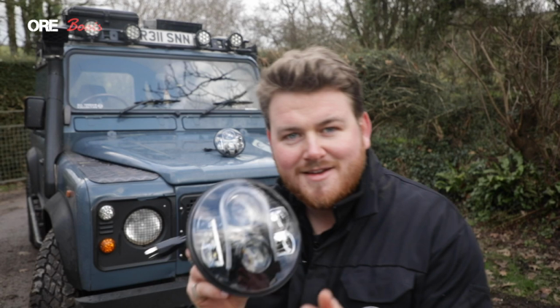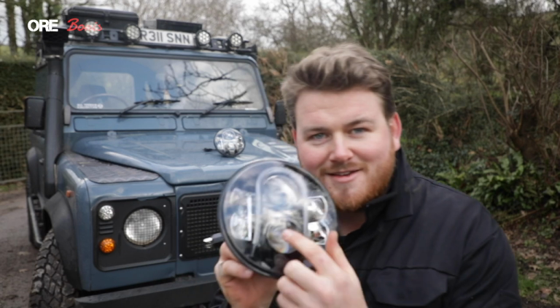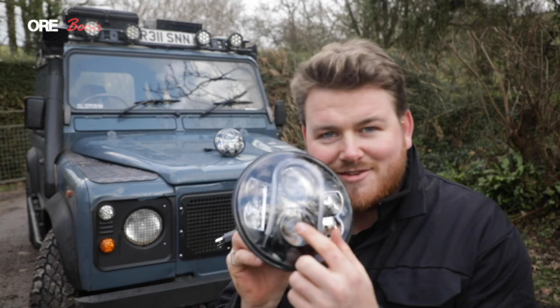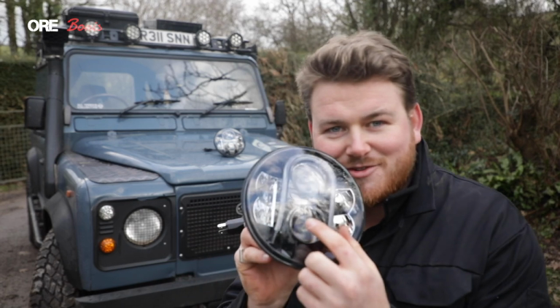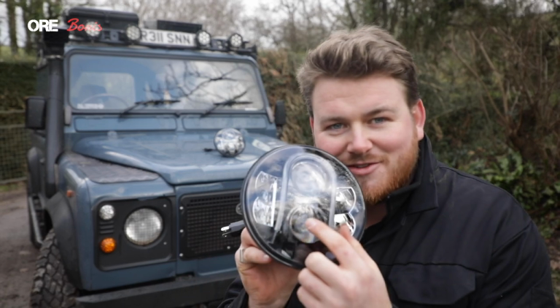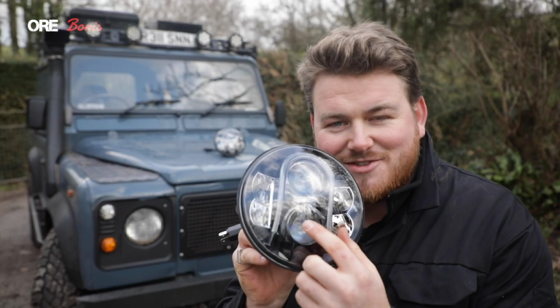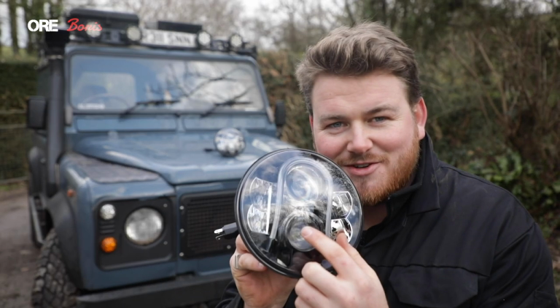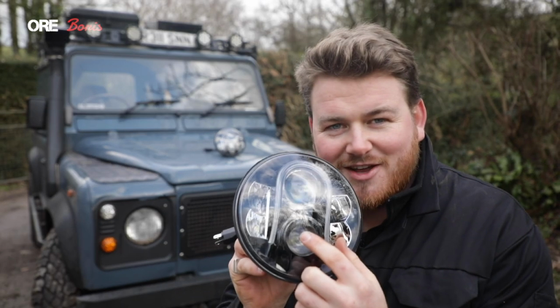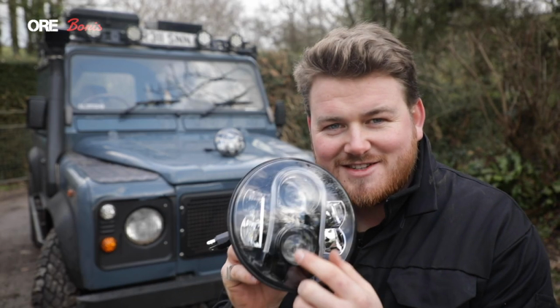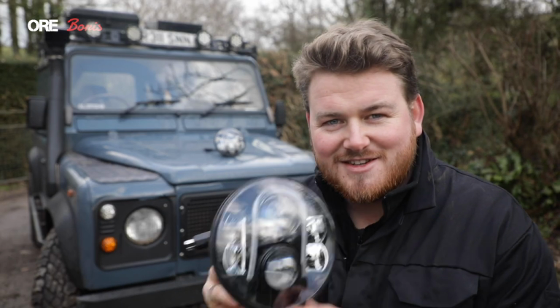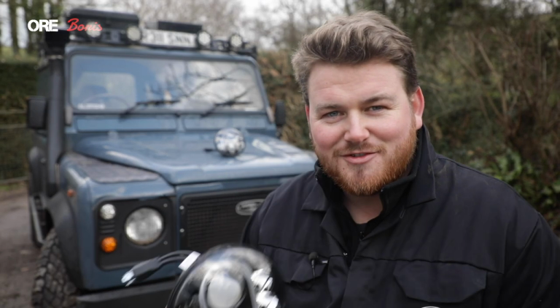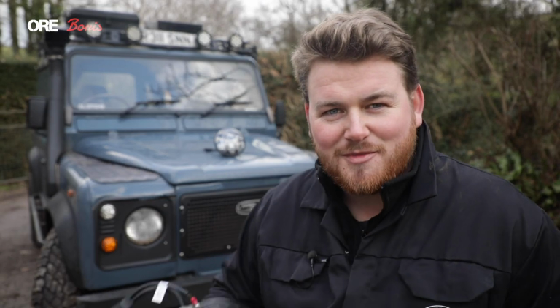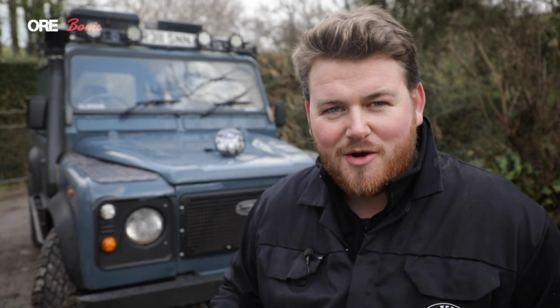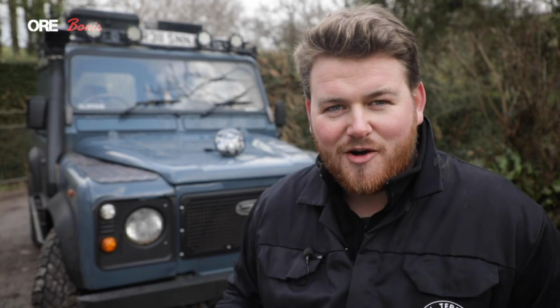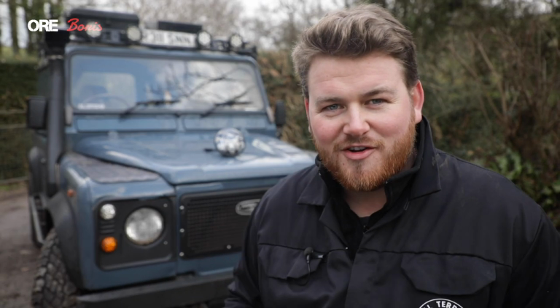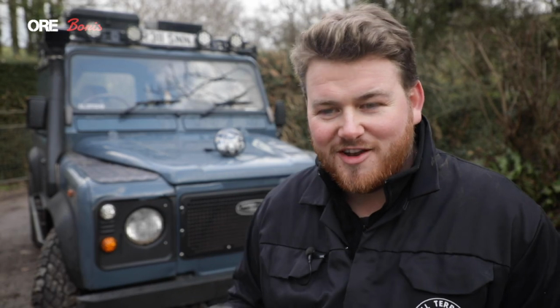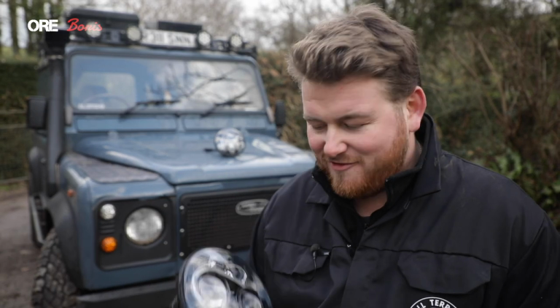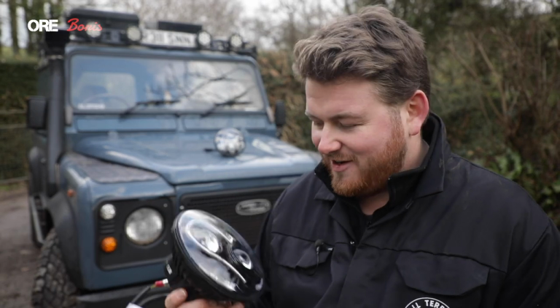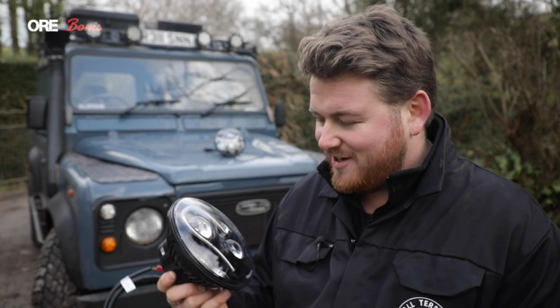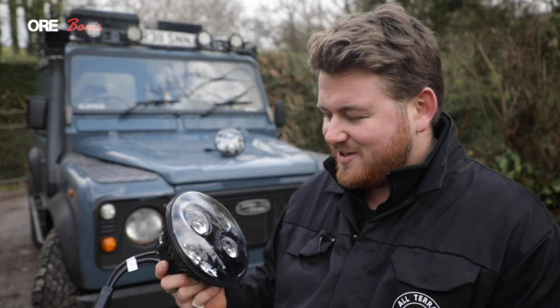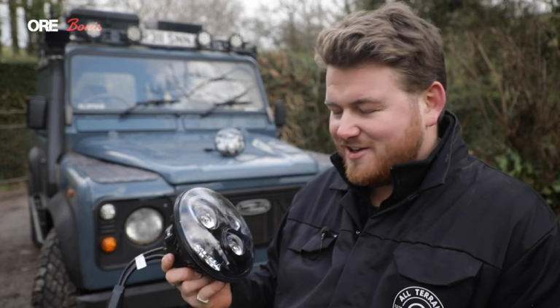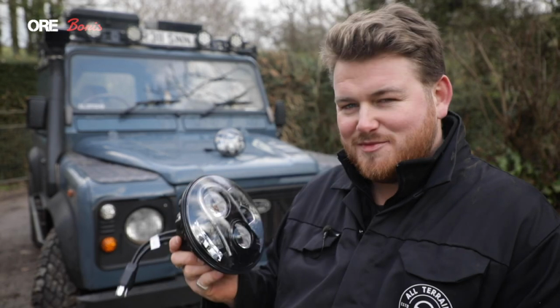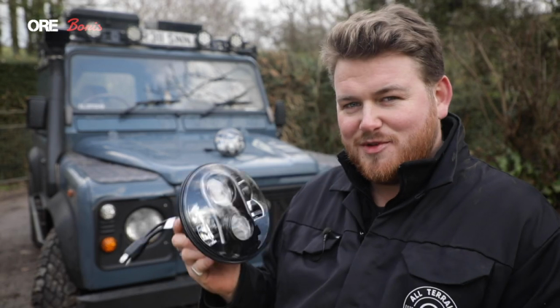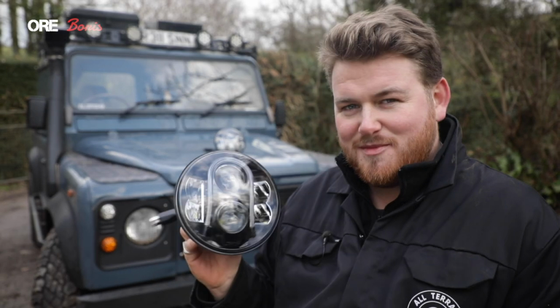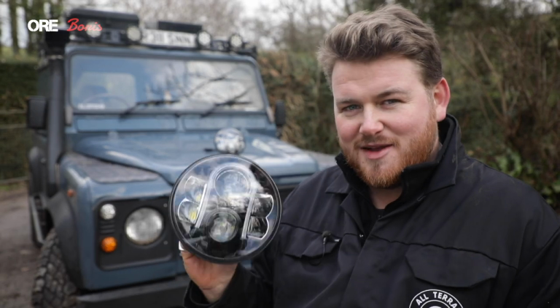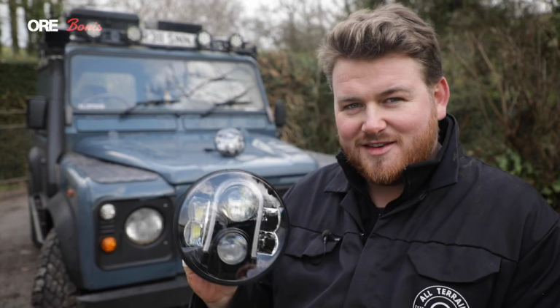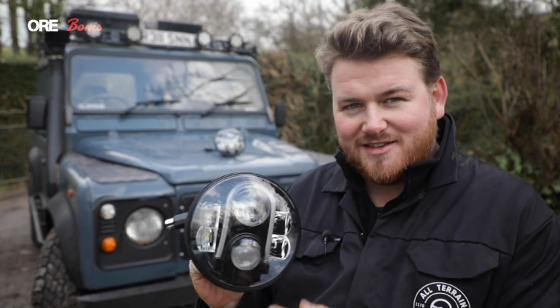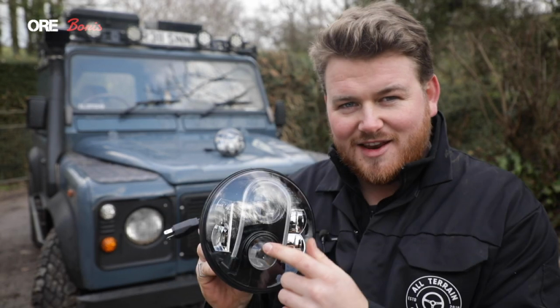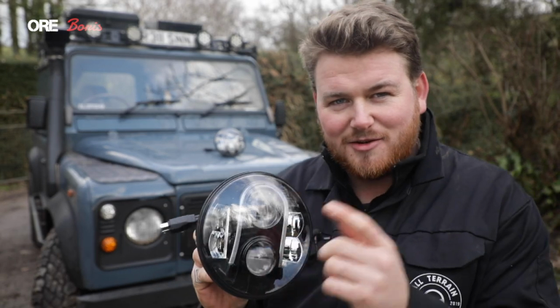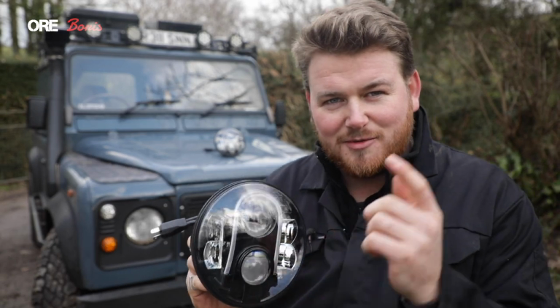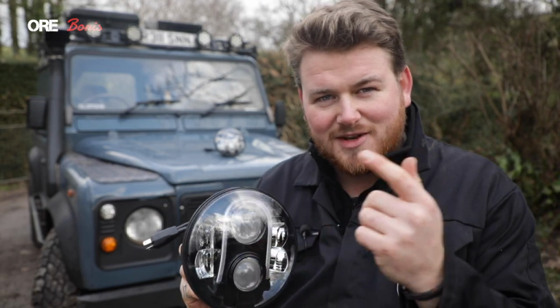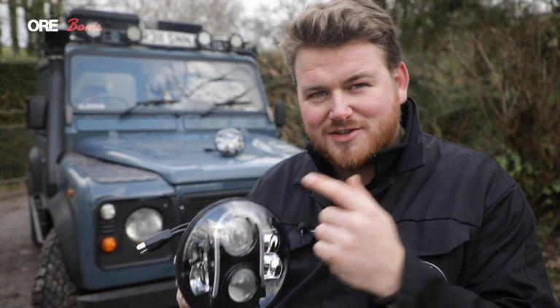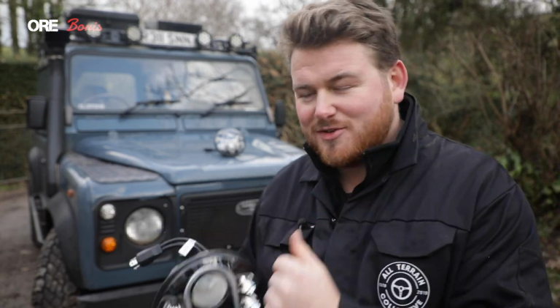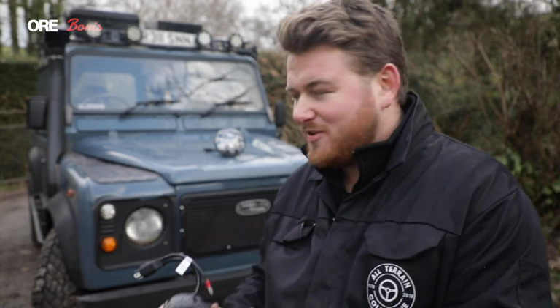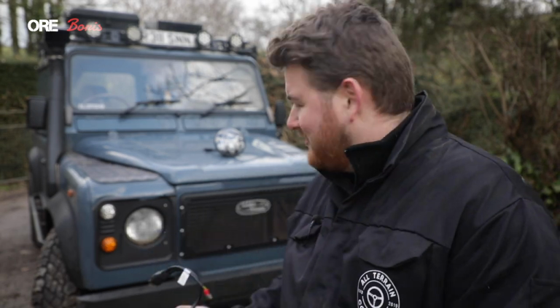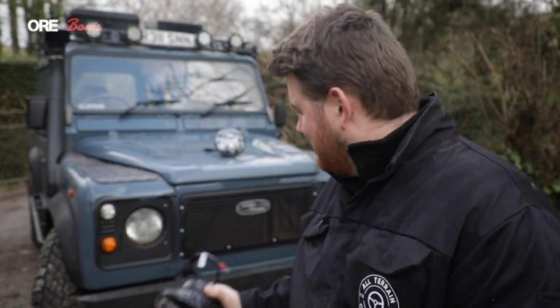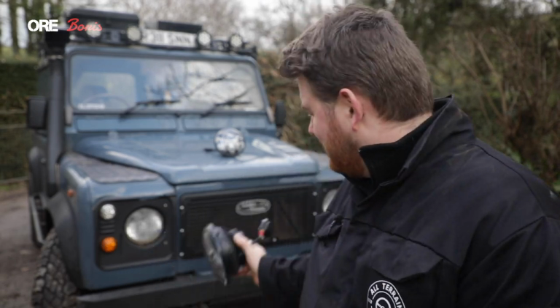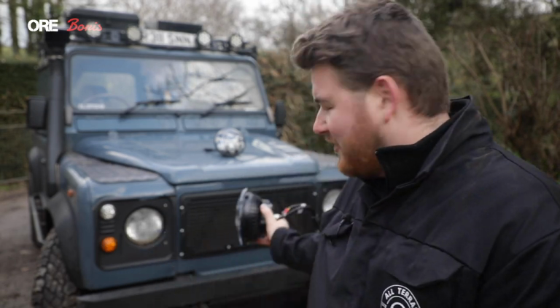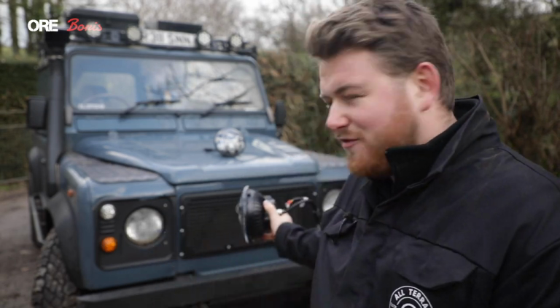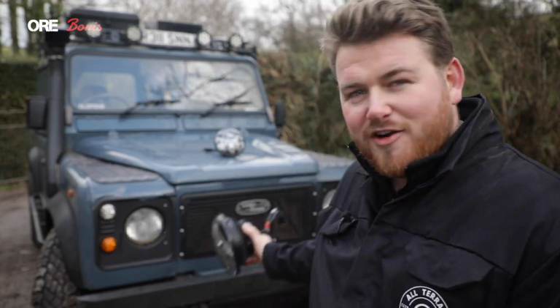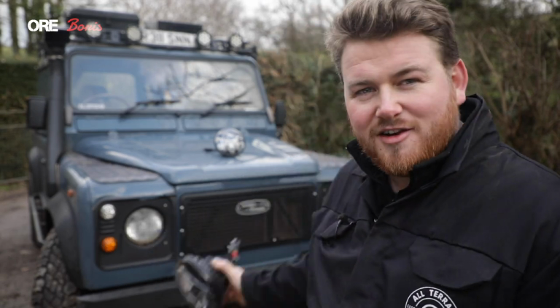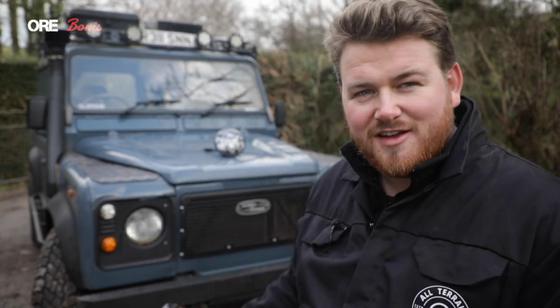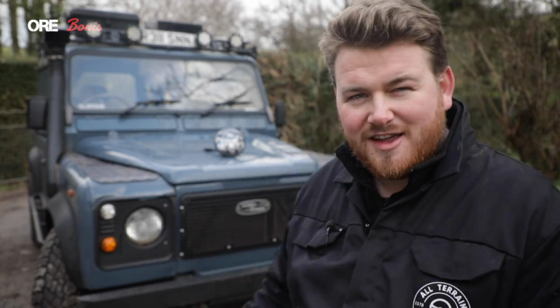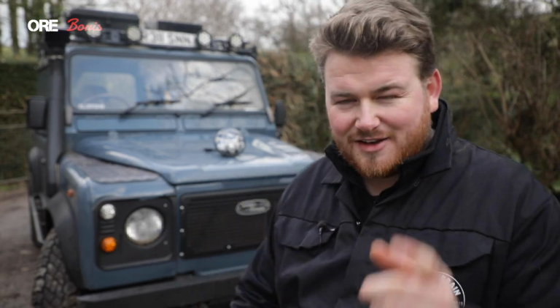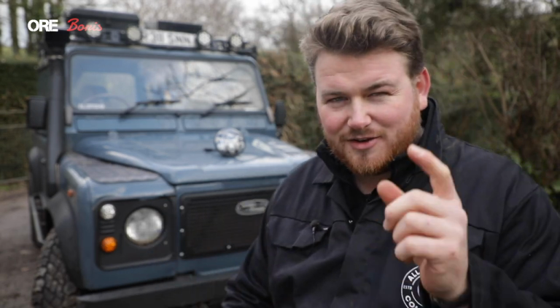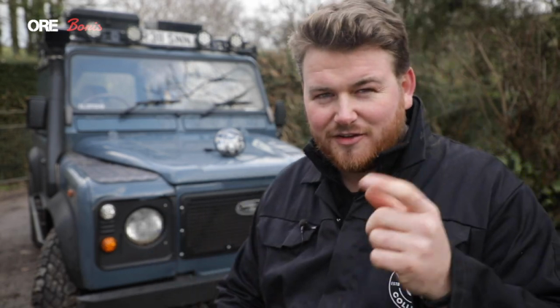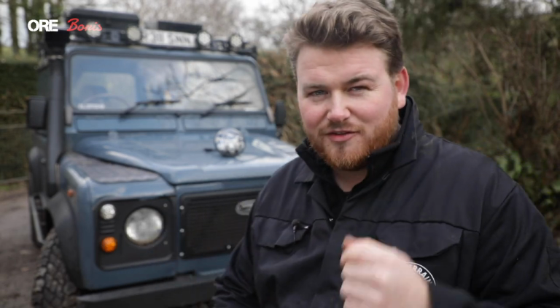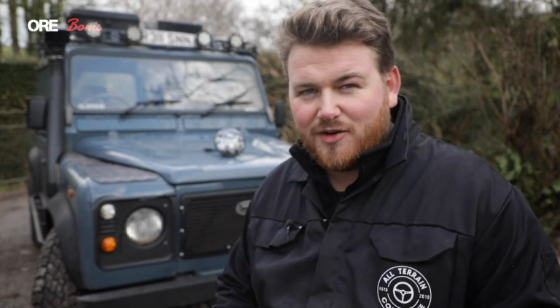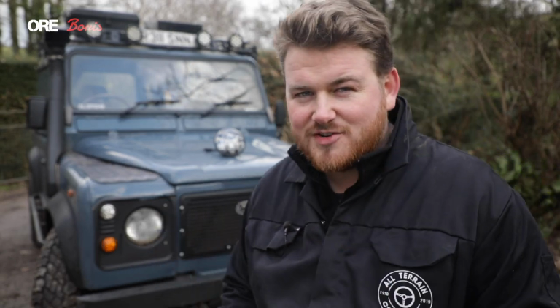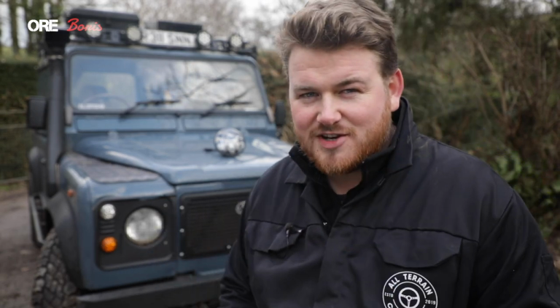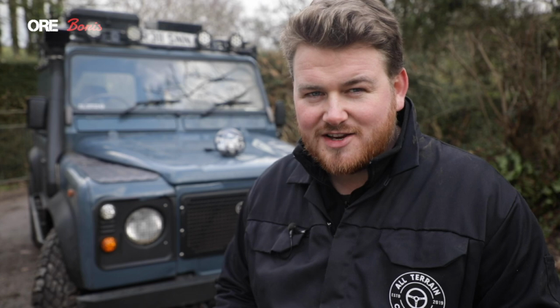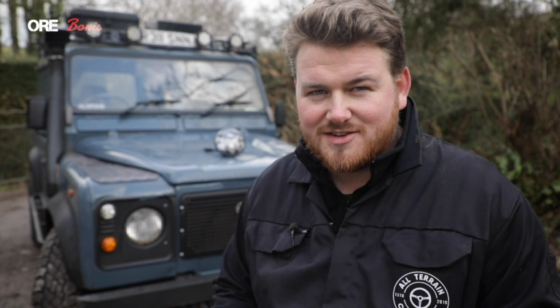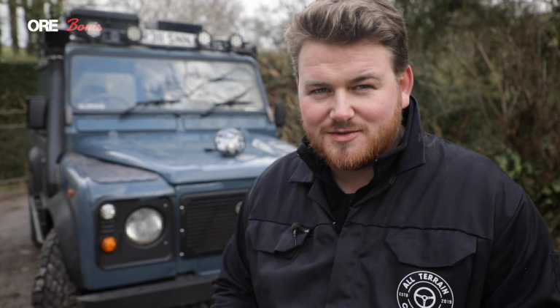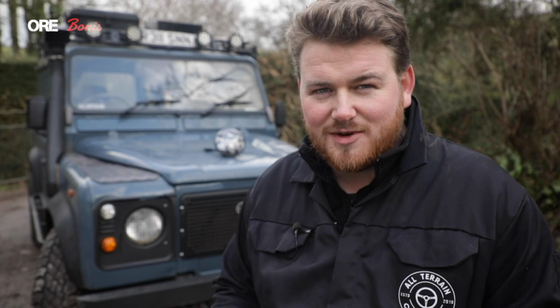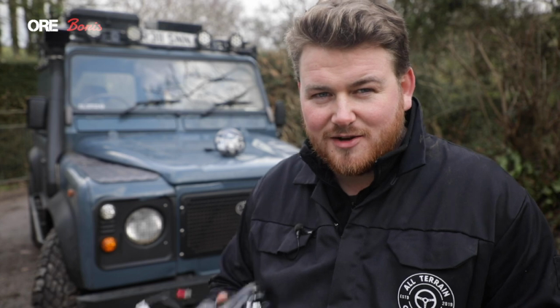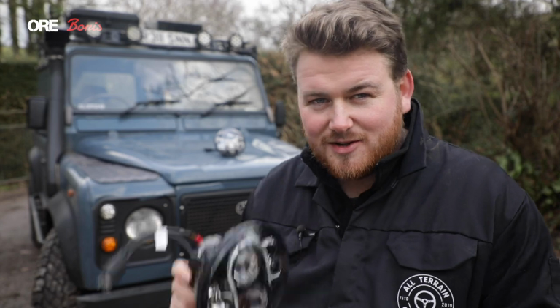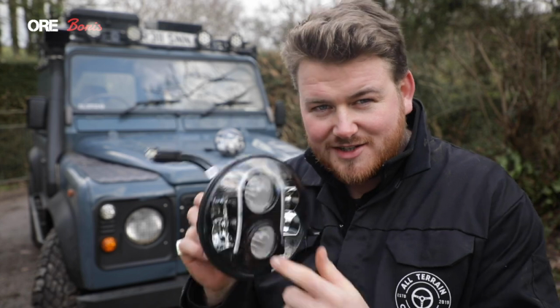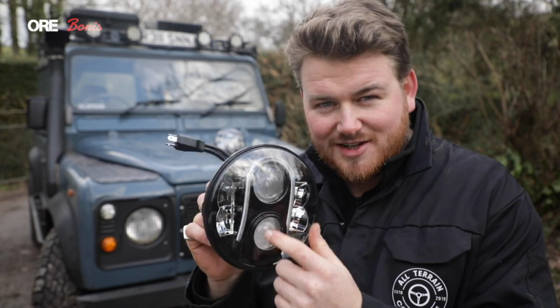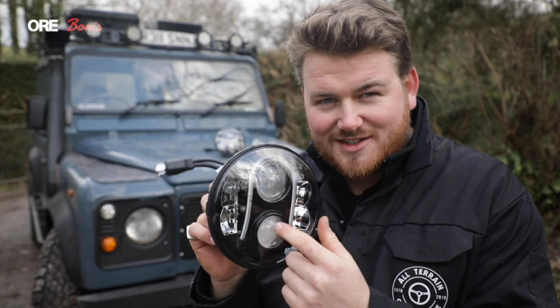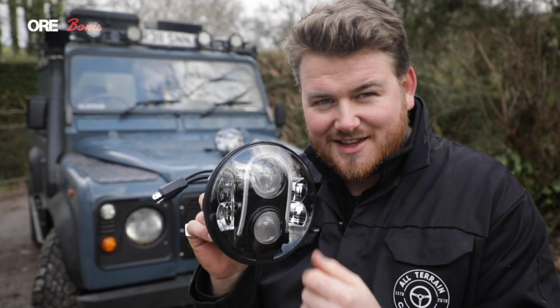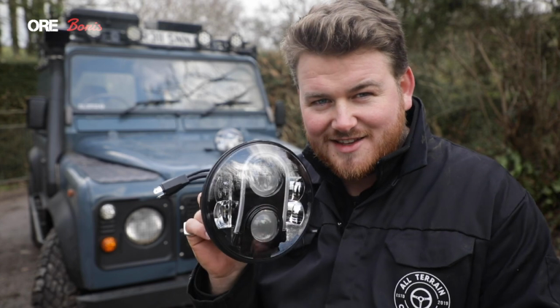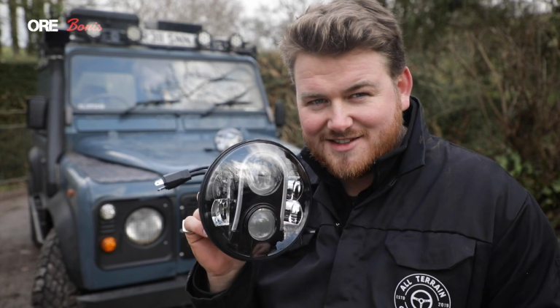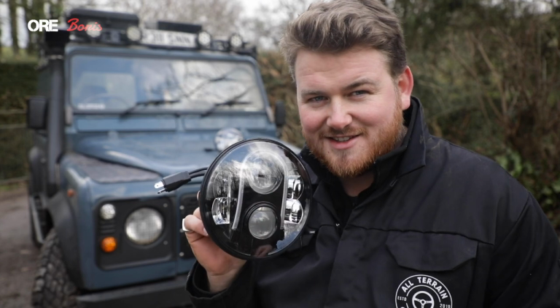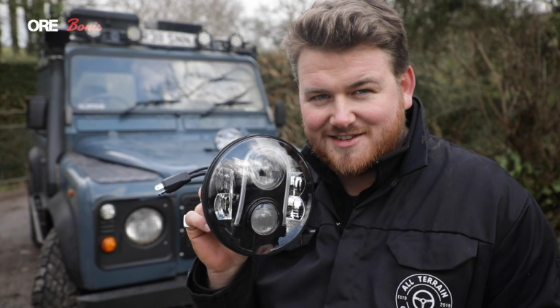Just got these new lights in from ORE, really excited to put them in. Today we'll be installing them to the front, doing a few other changes as well. Excited to get these in.